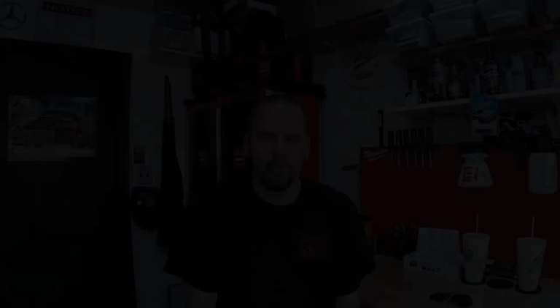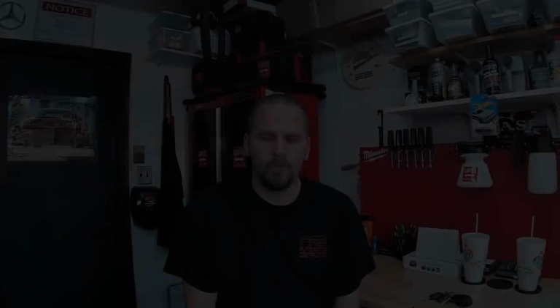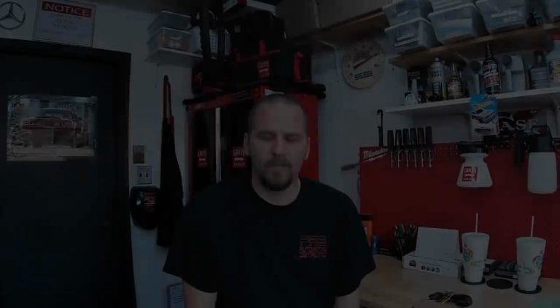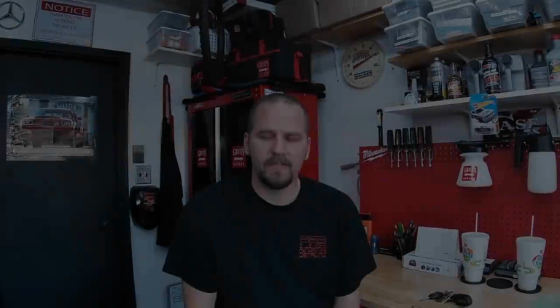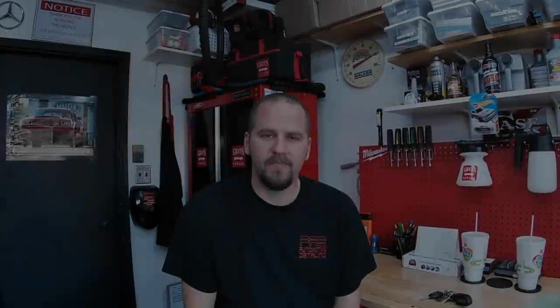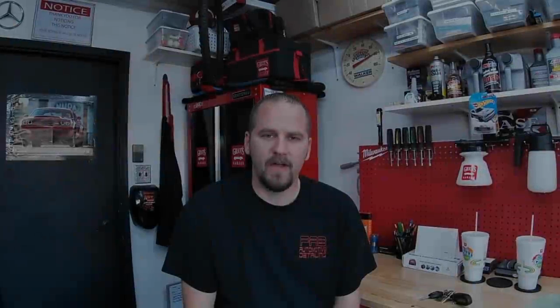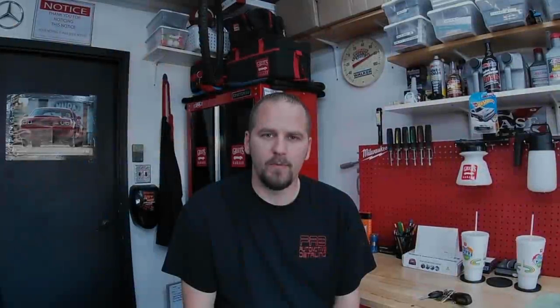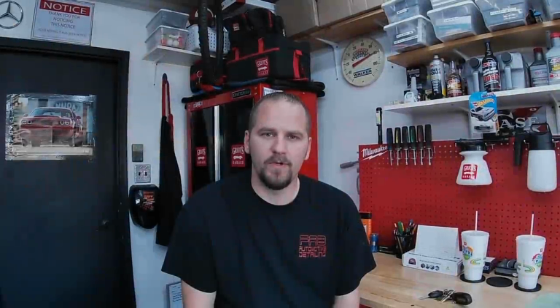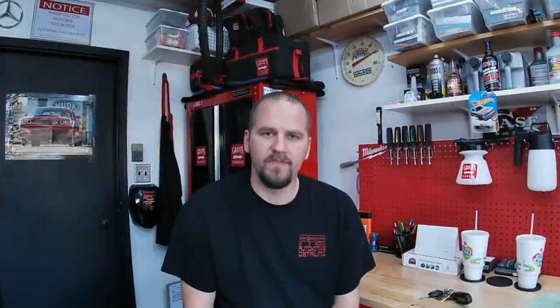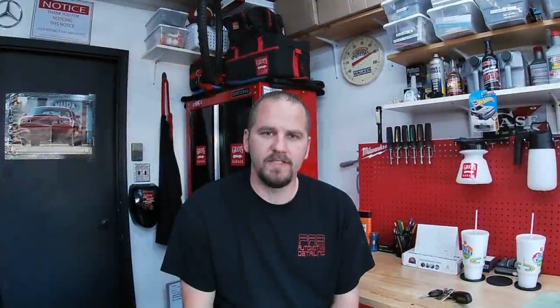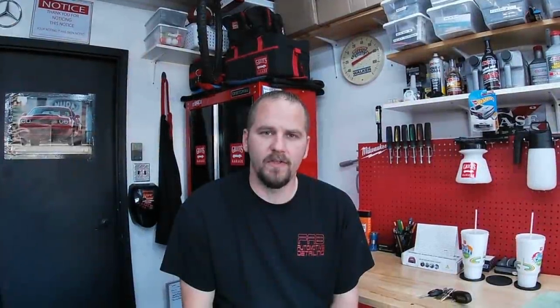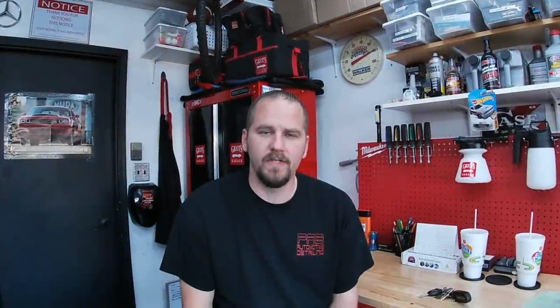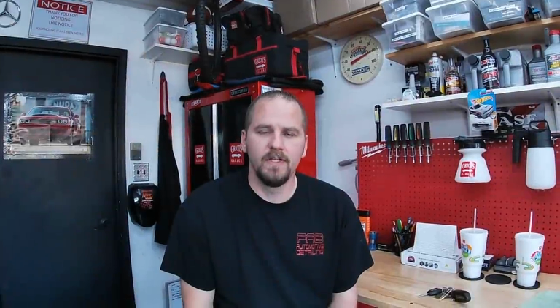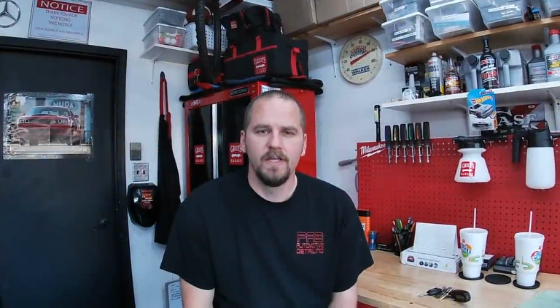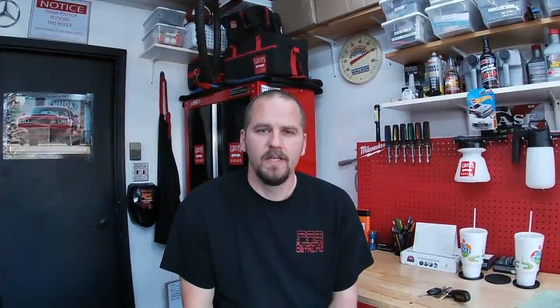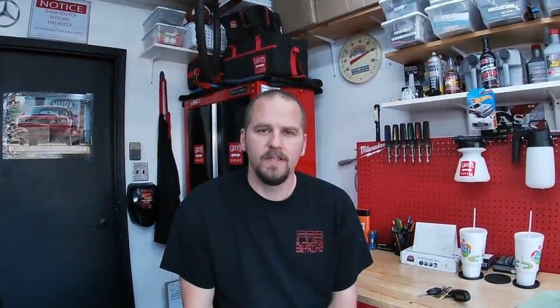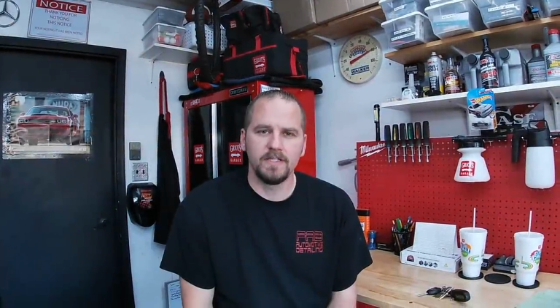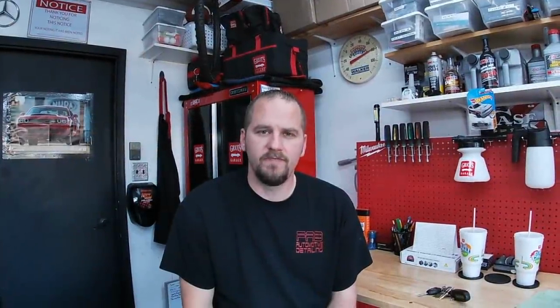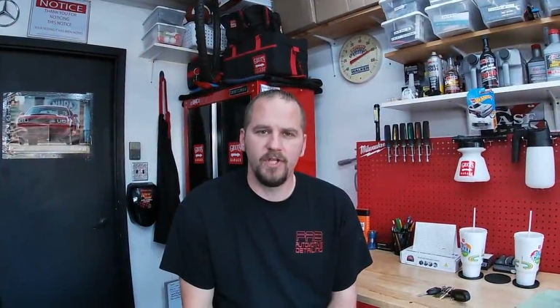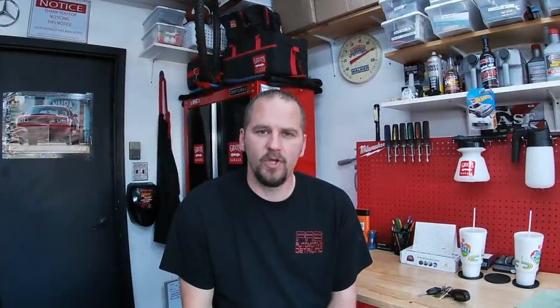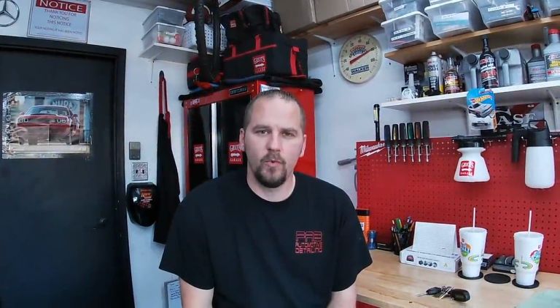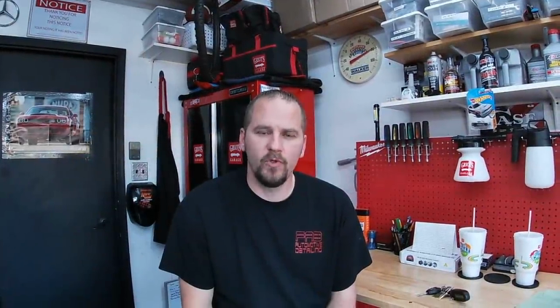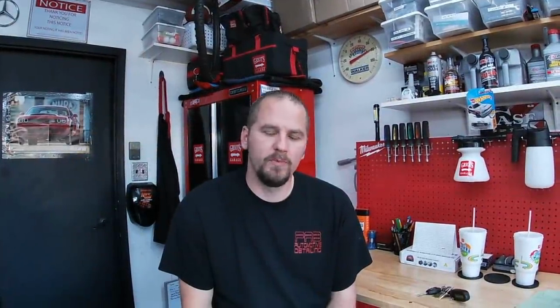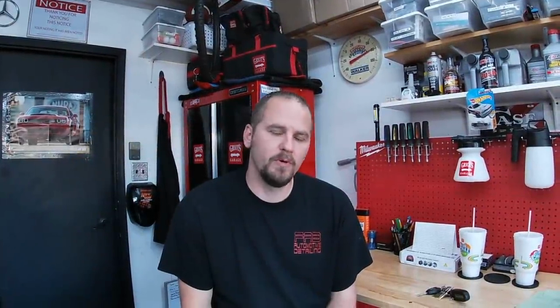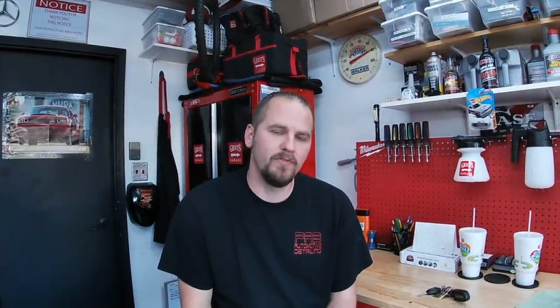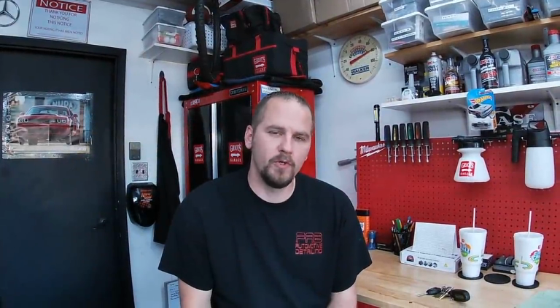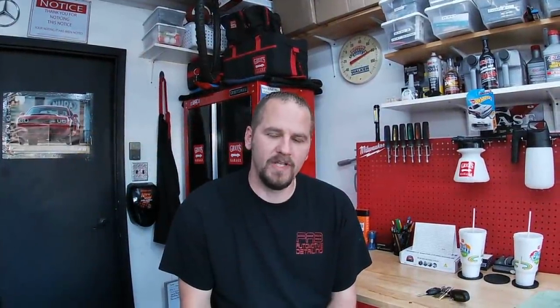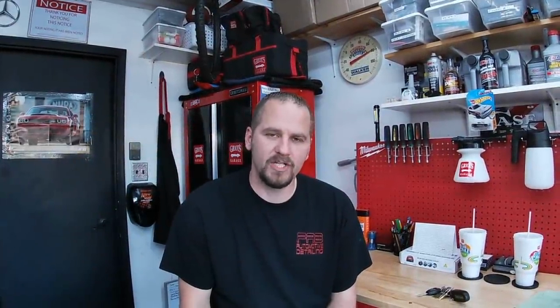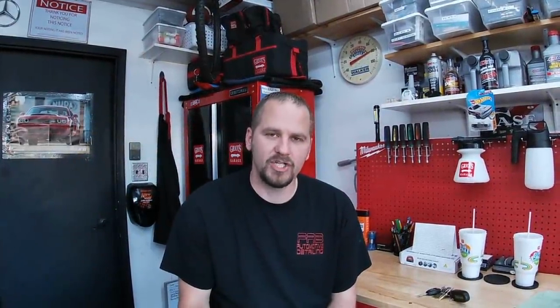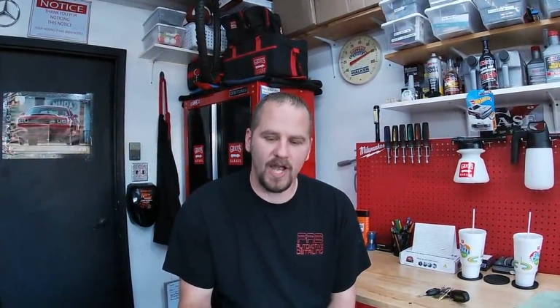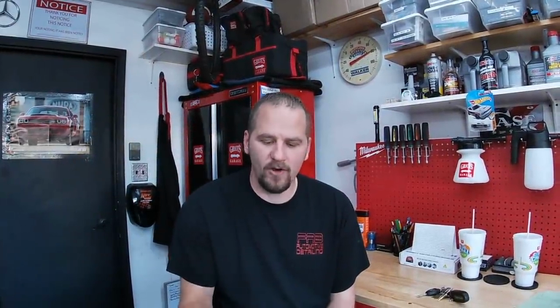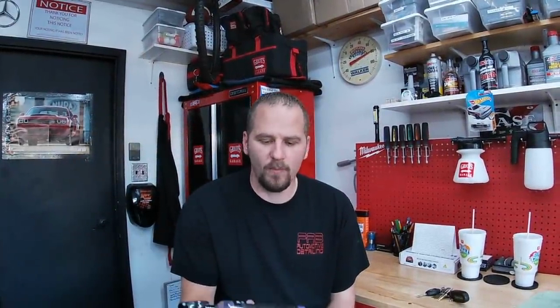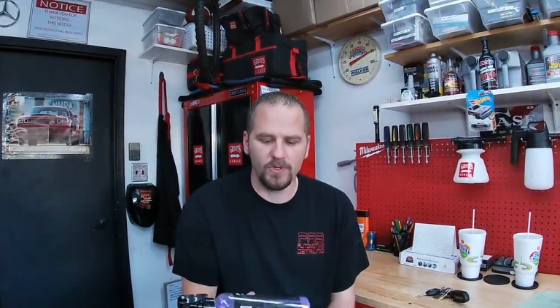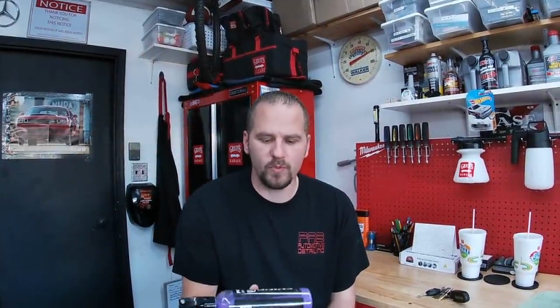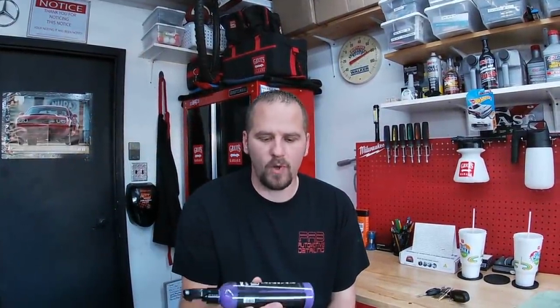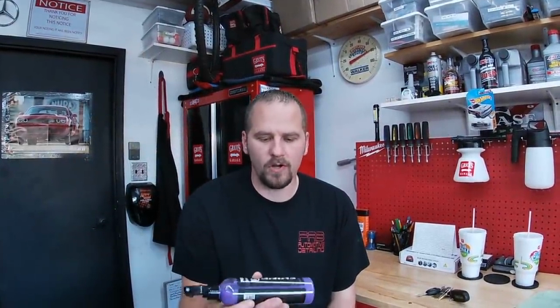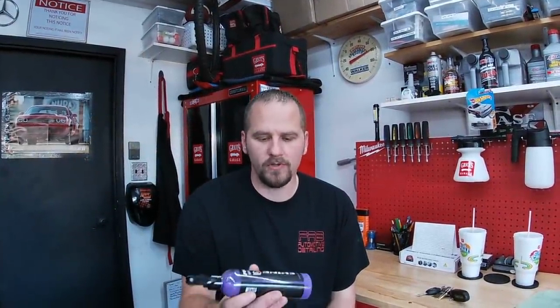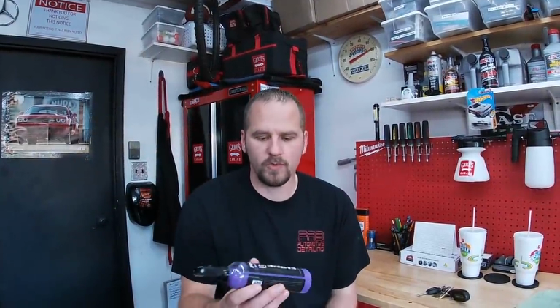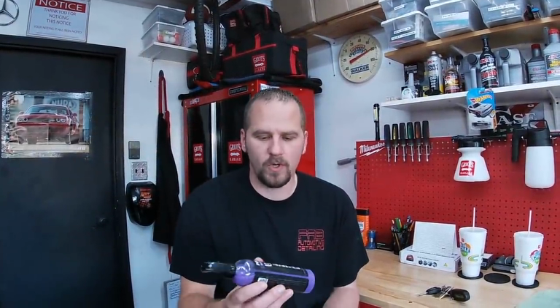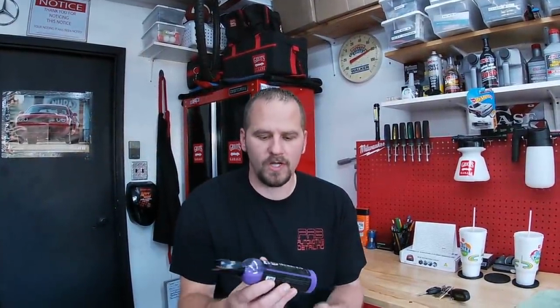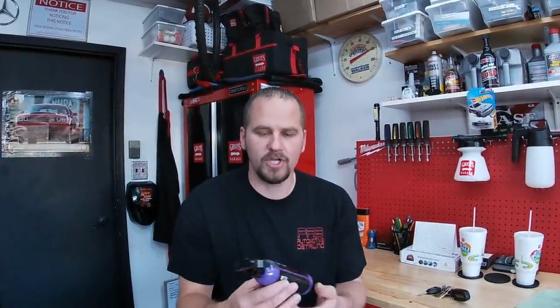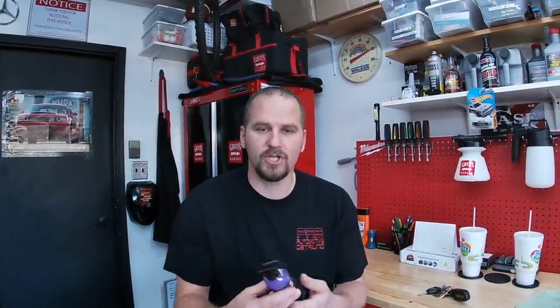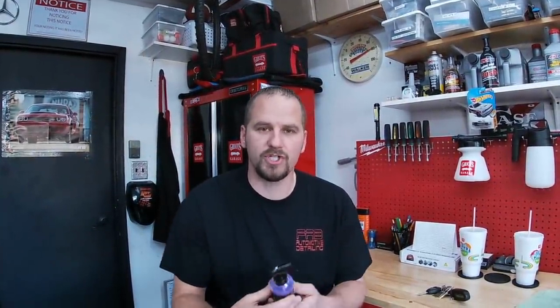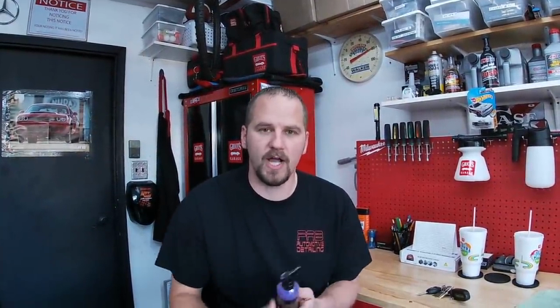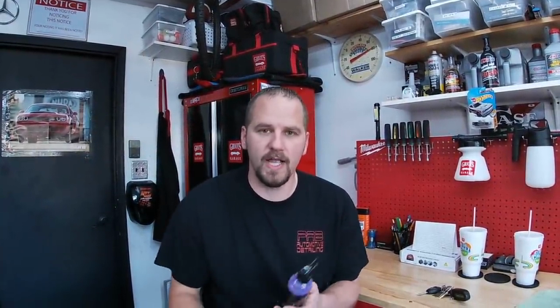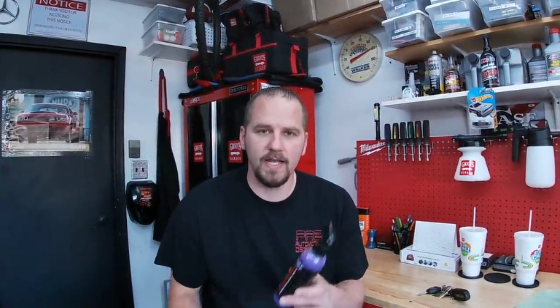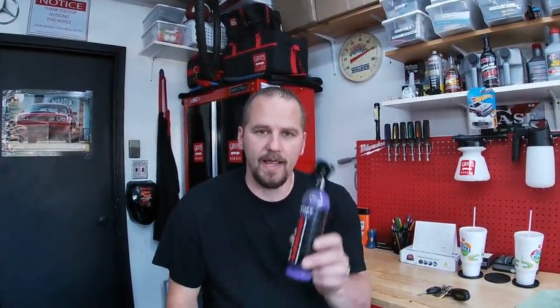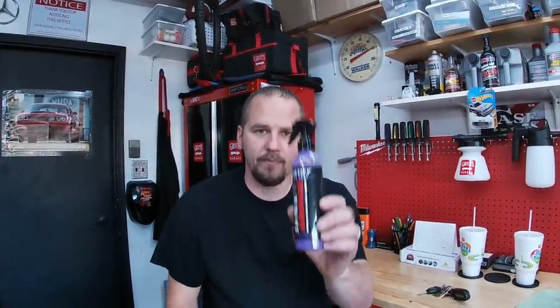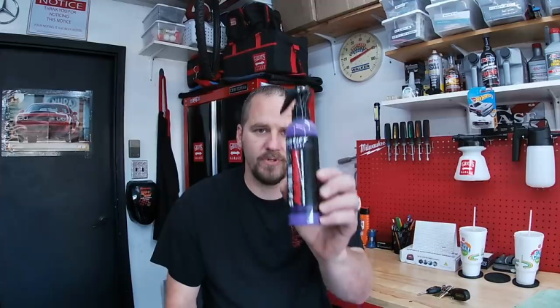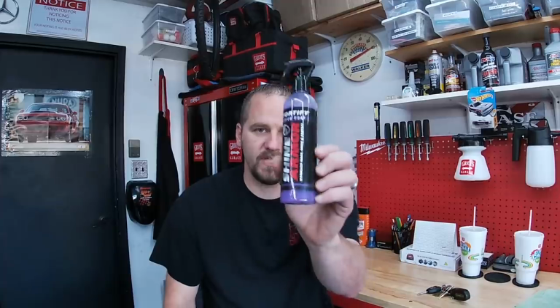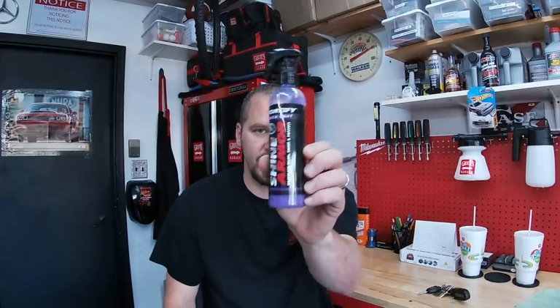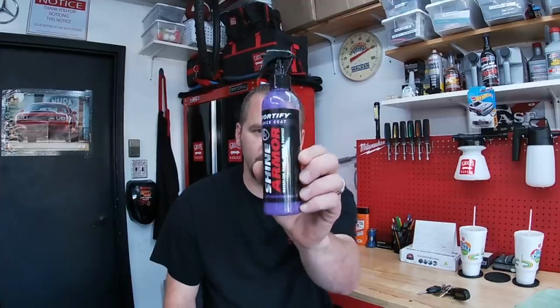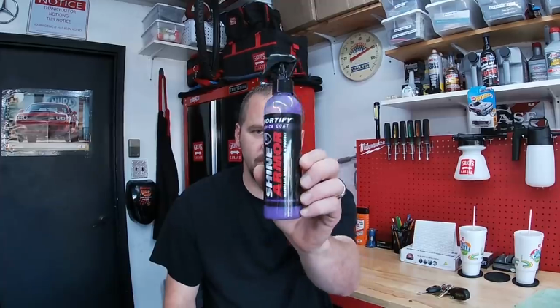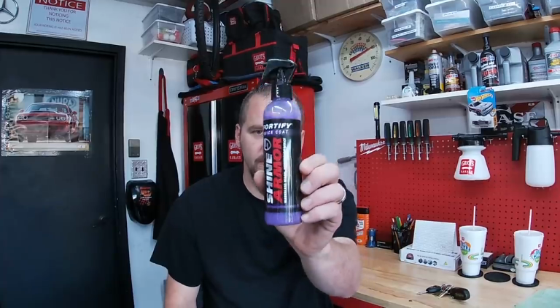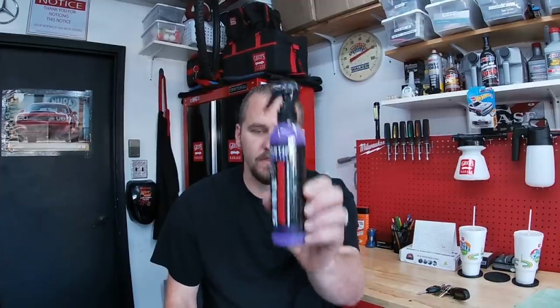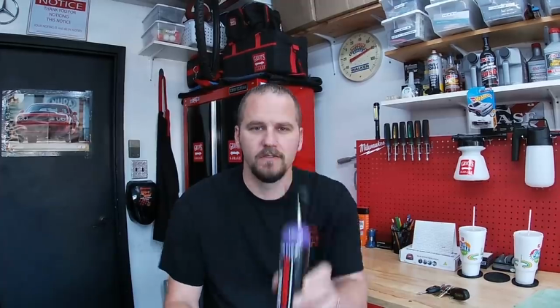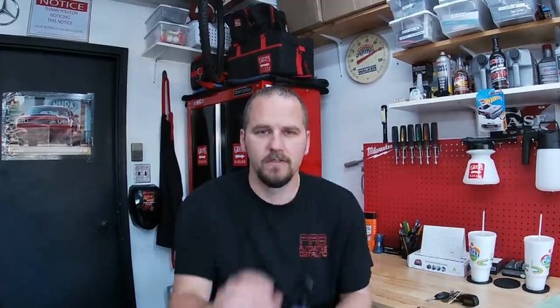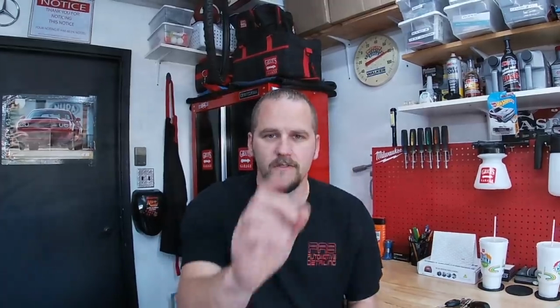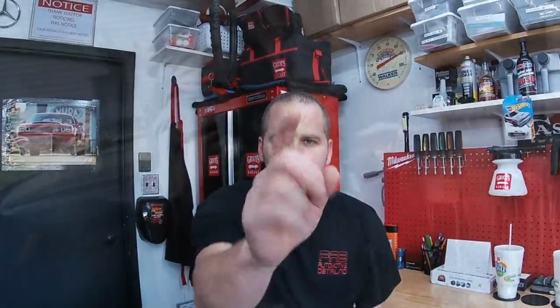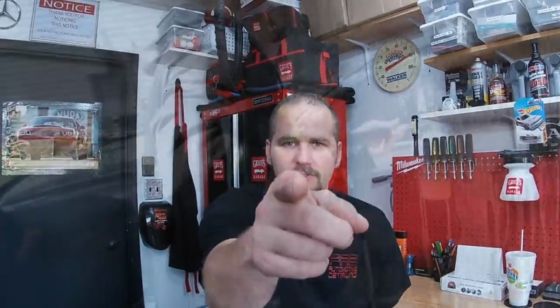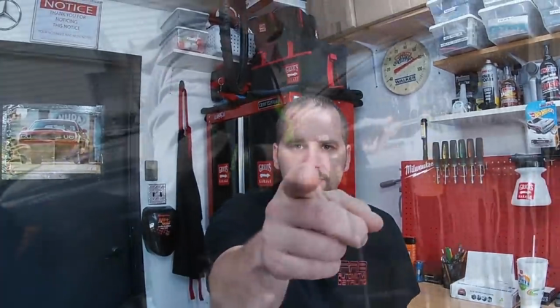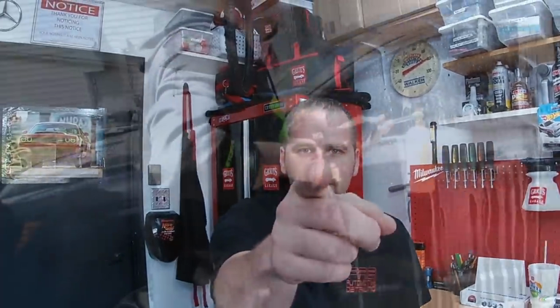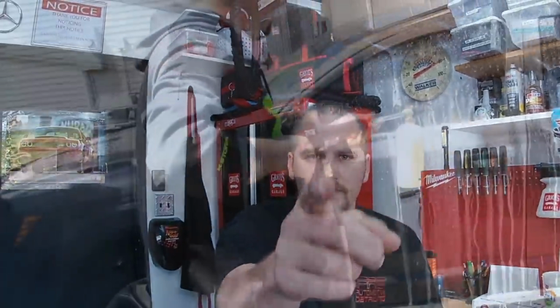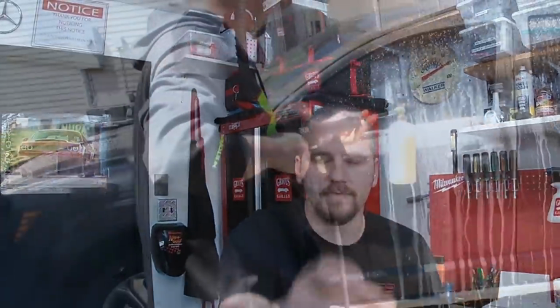Welcome back to Fabulous Mode Detailing. In this video, we will be reviewing Shine Armour's Waterless Wash Shine and Protect. Let's do it.